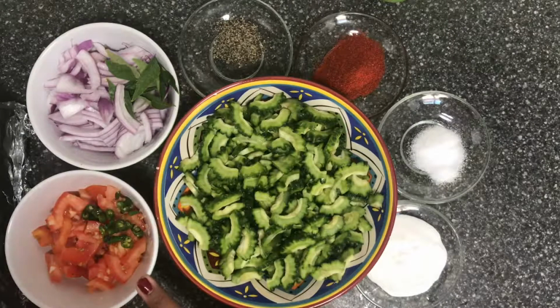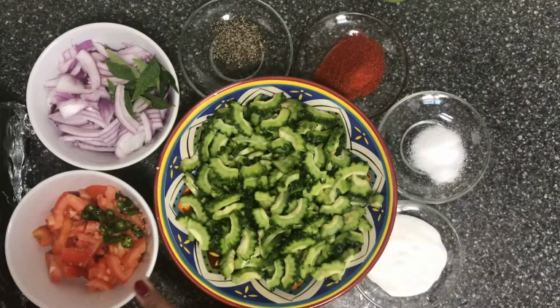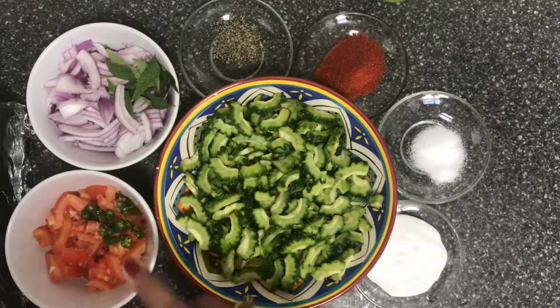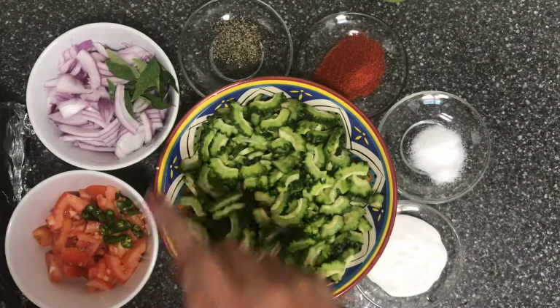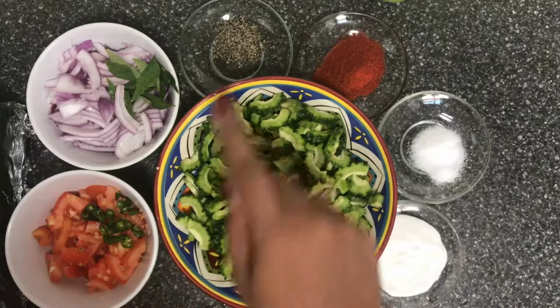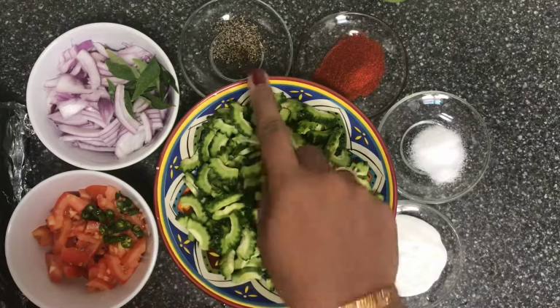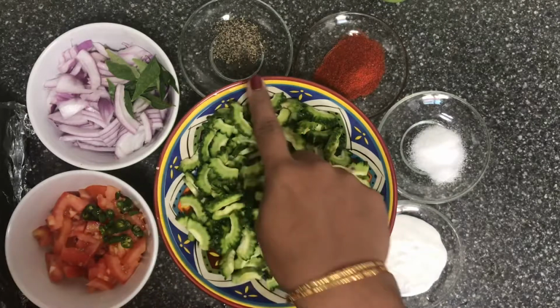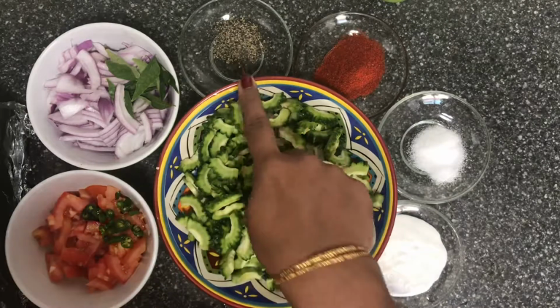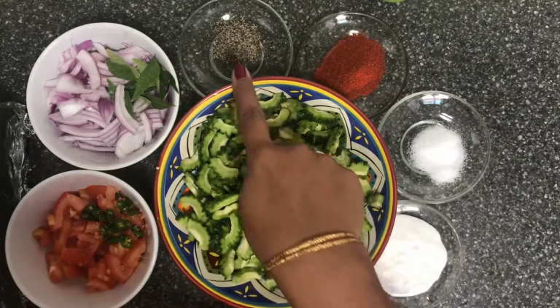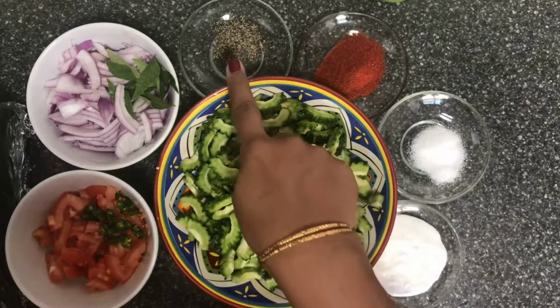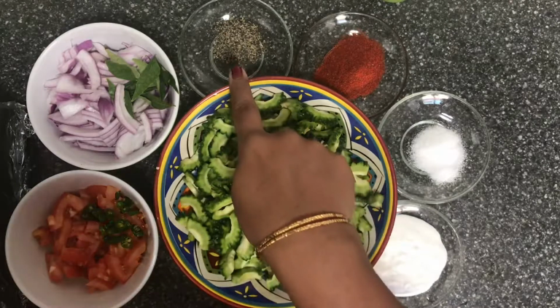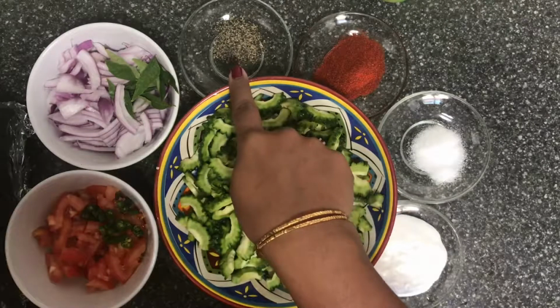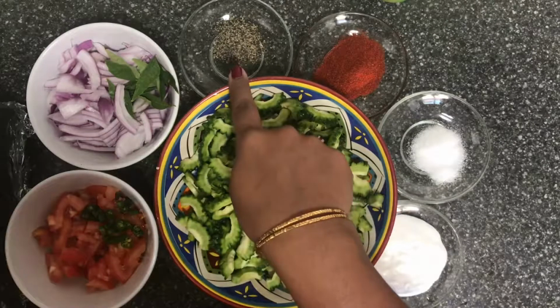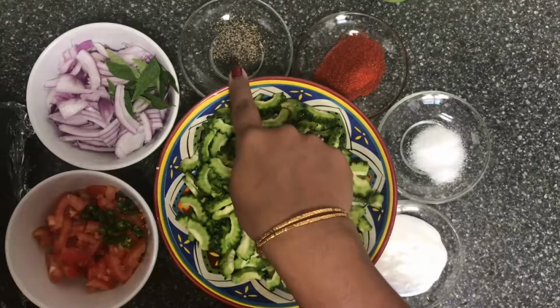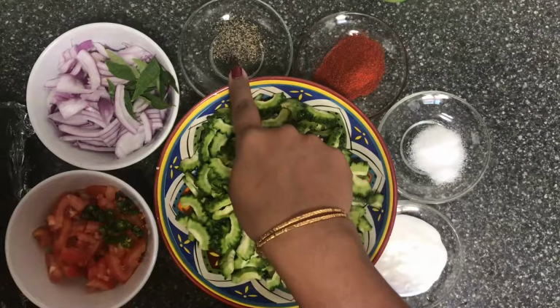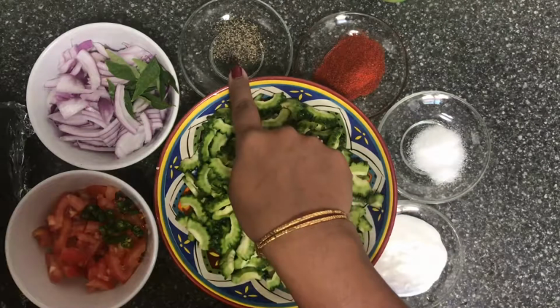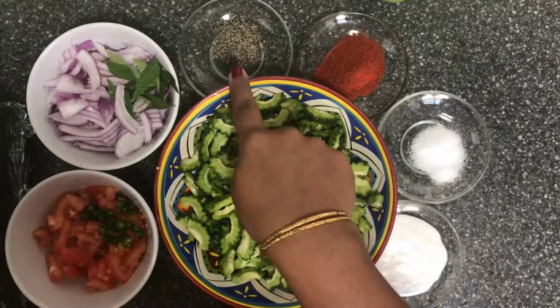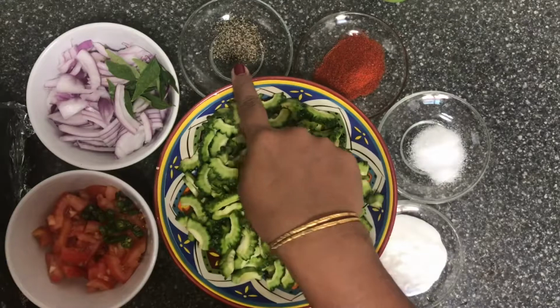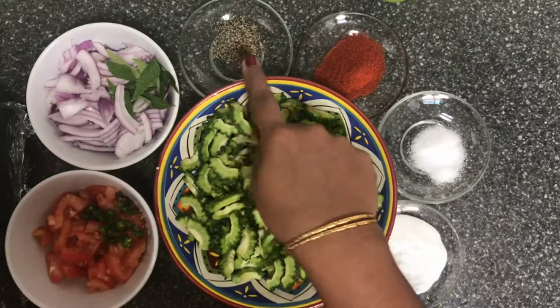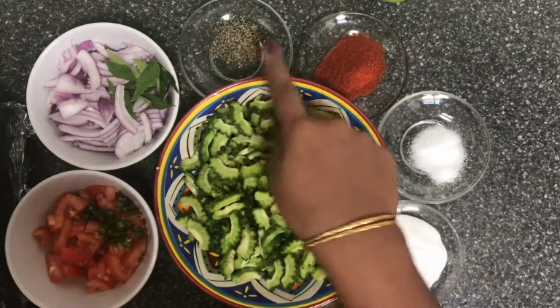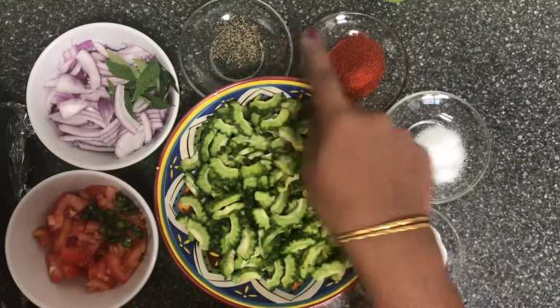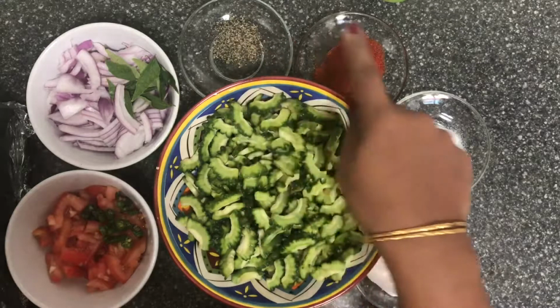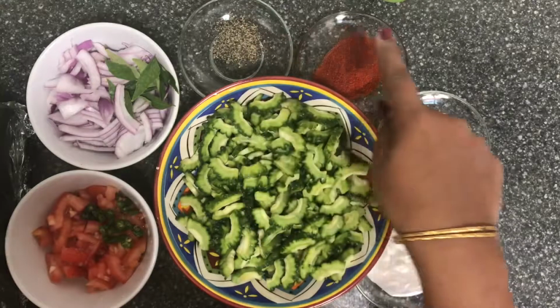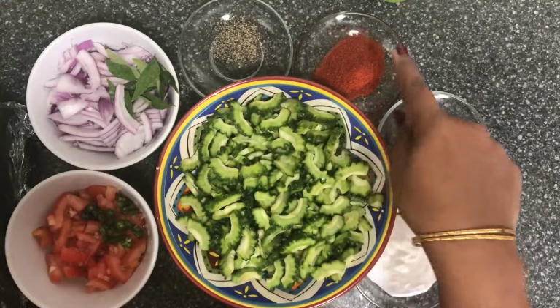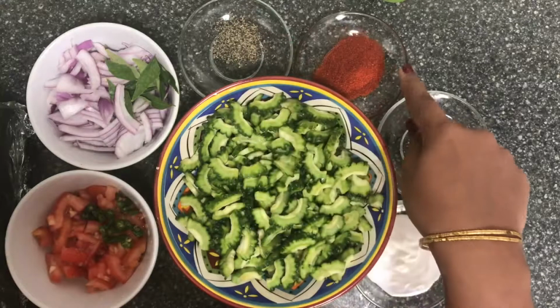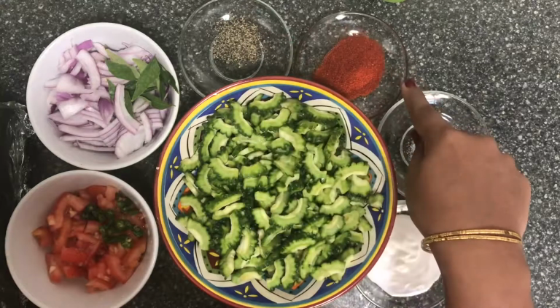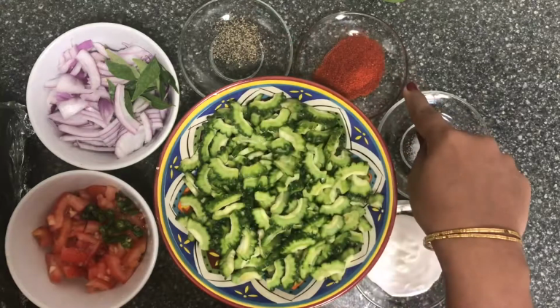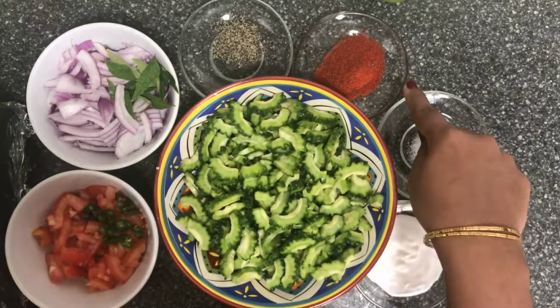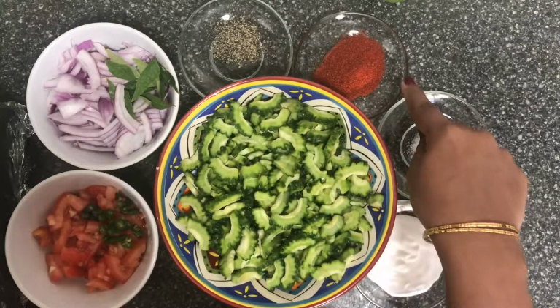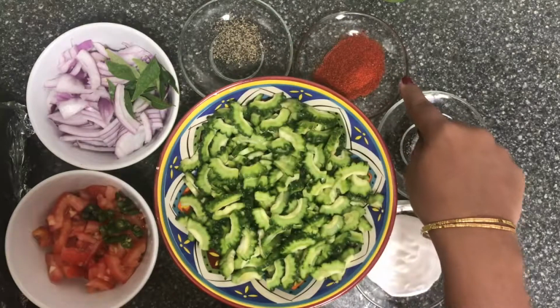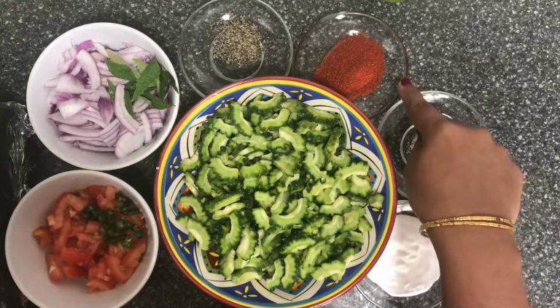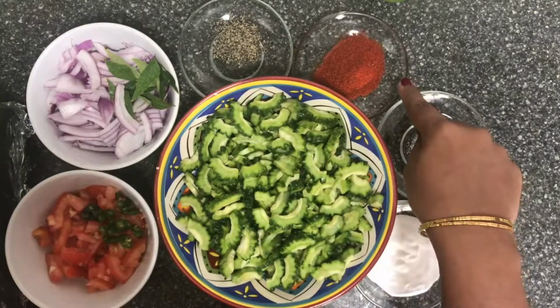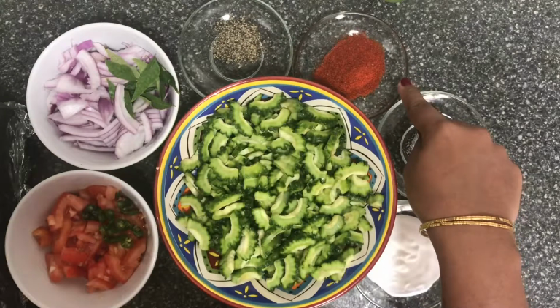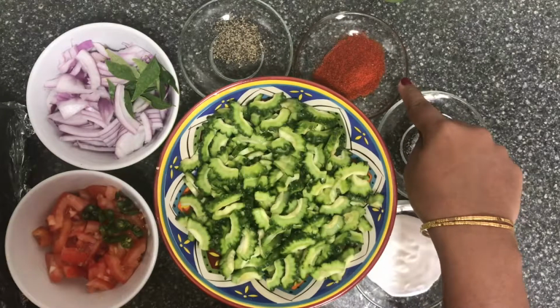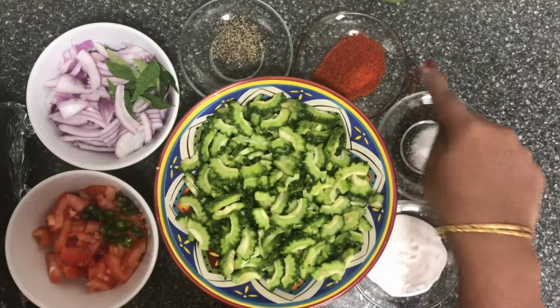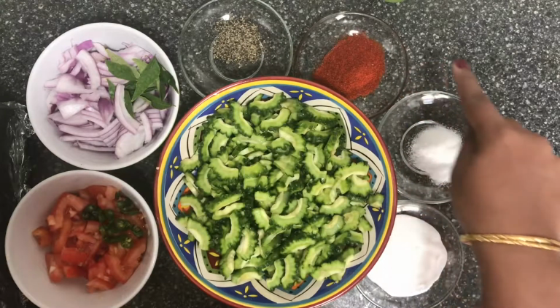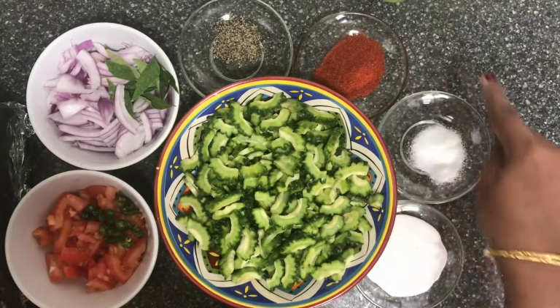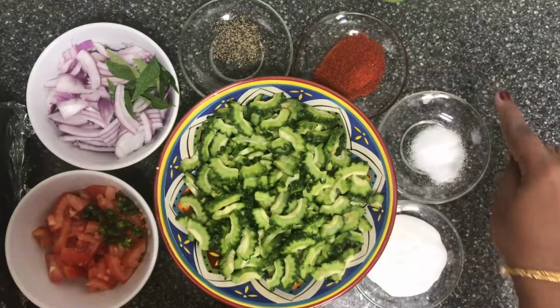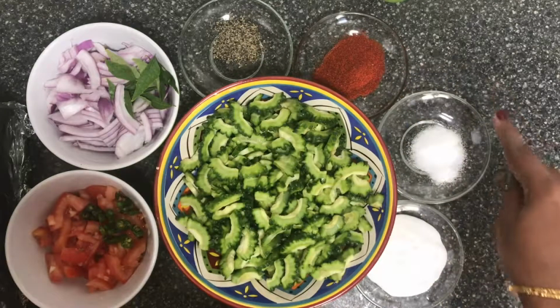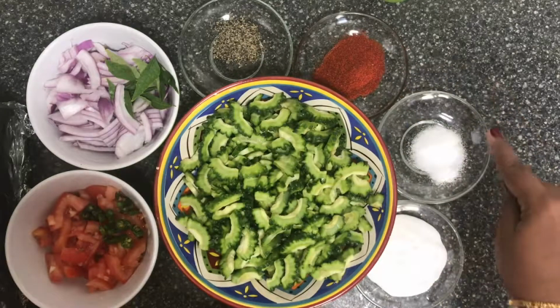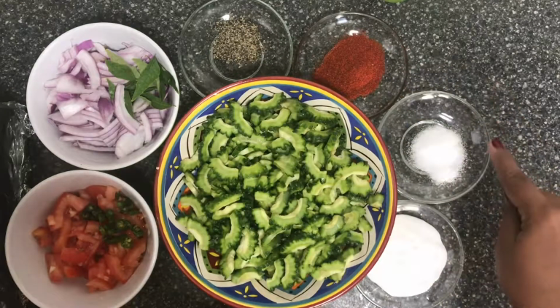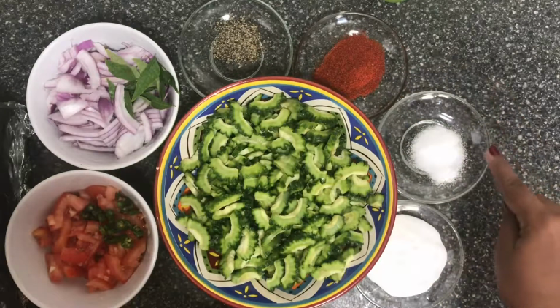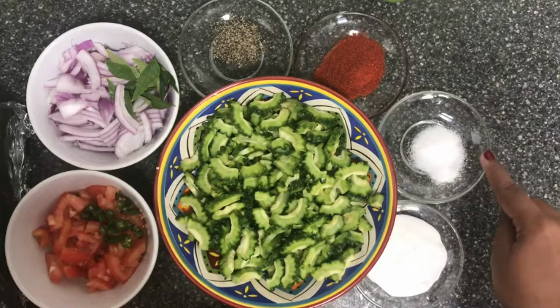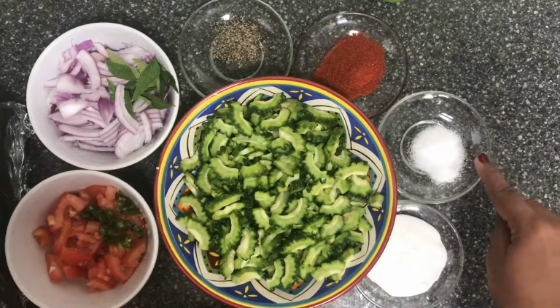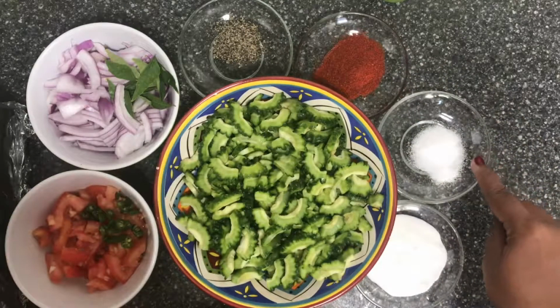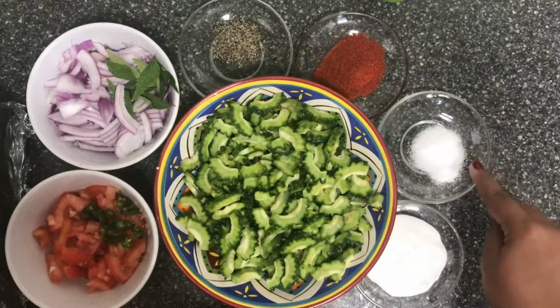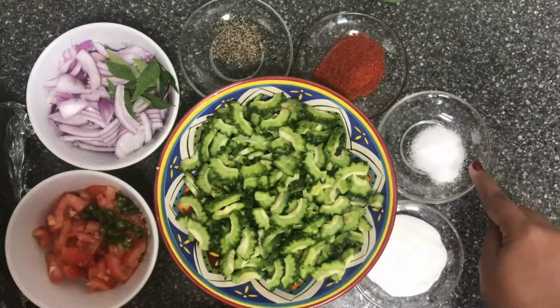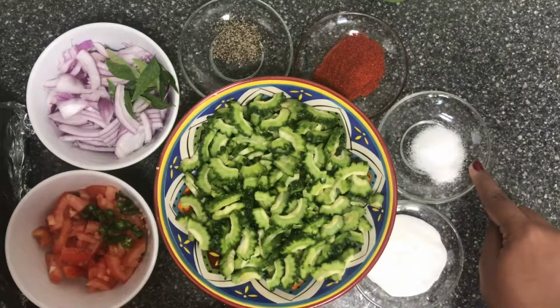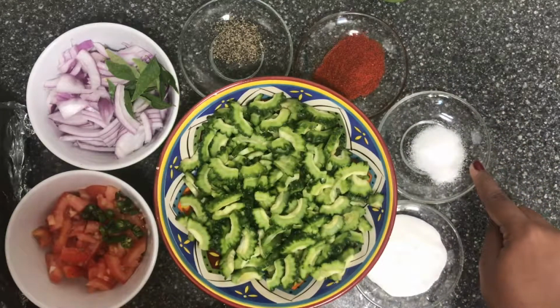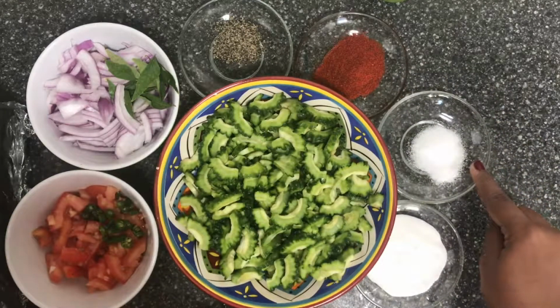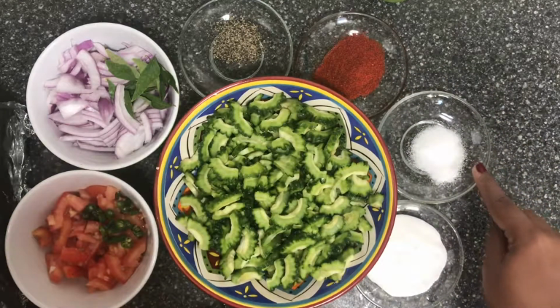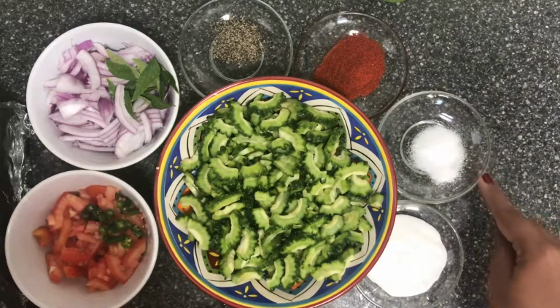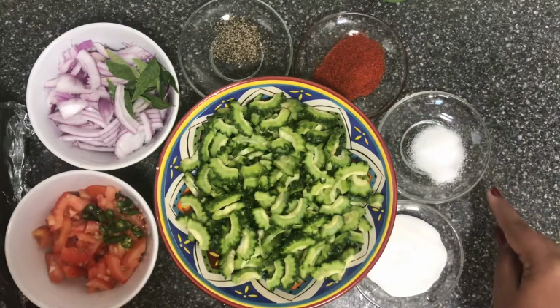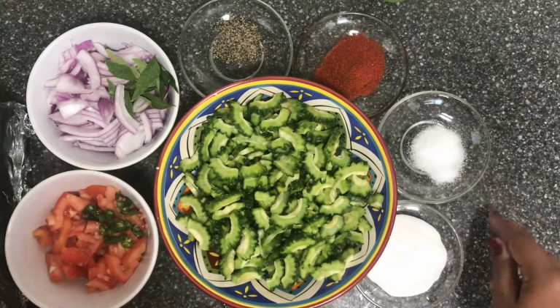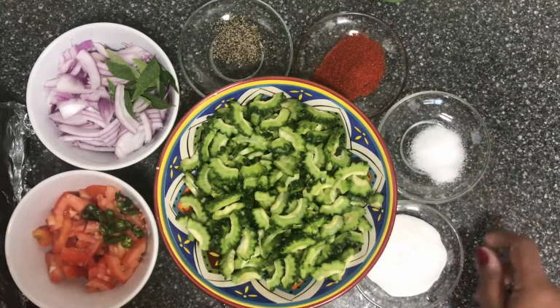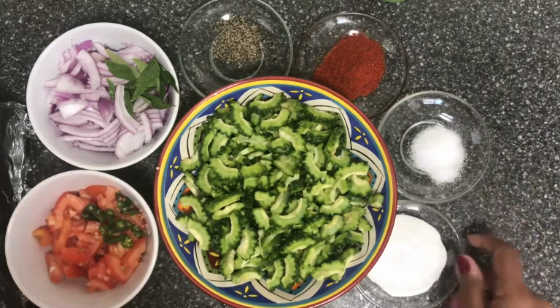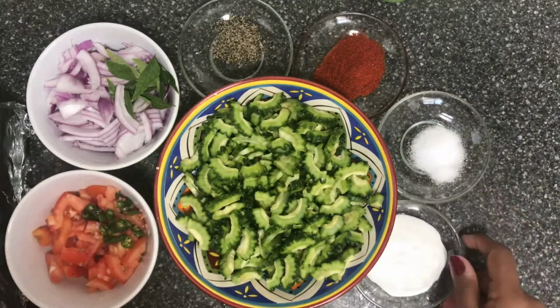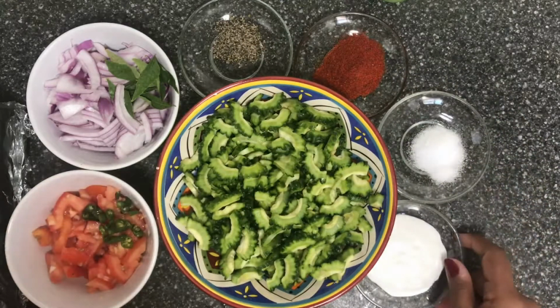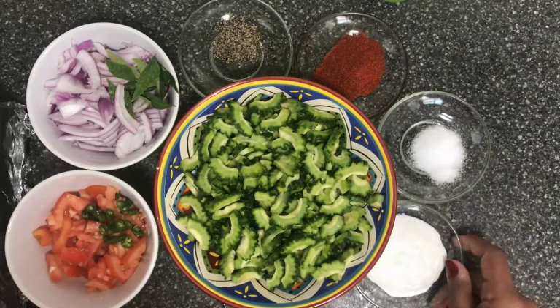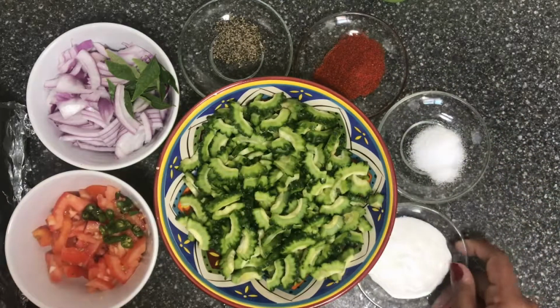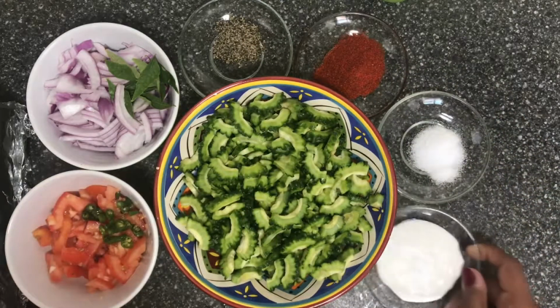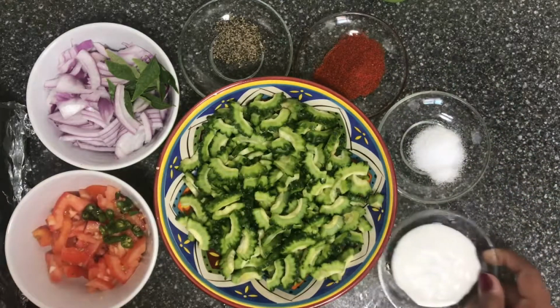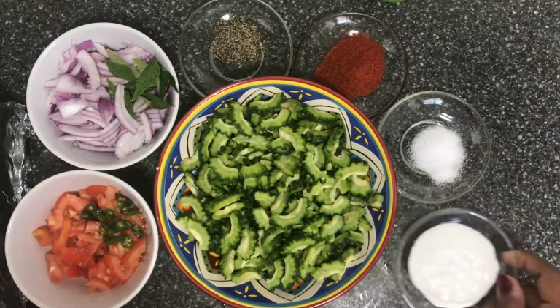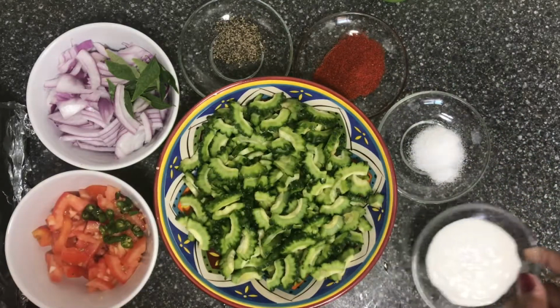Add pepper, then add a little coconut milk.